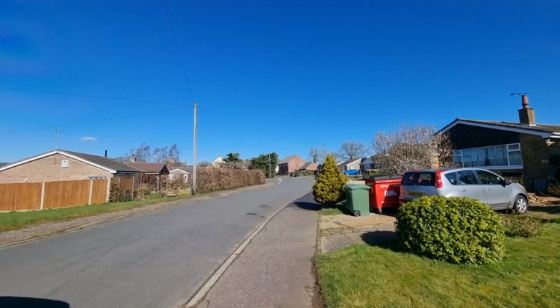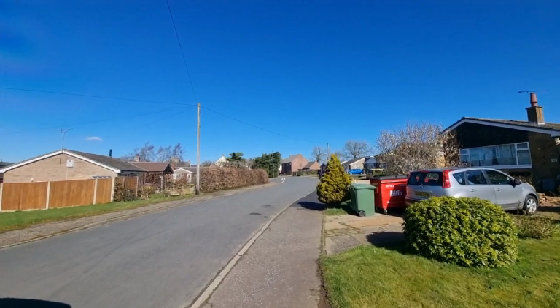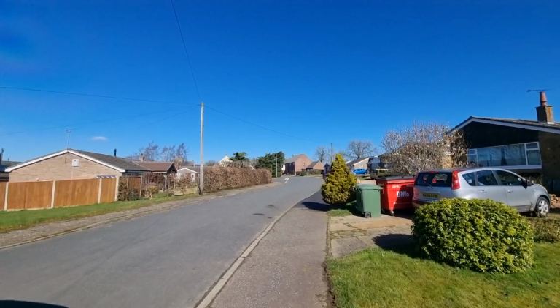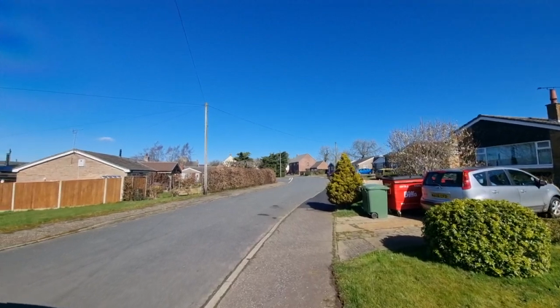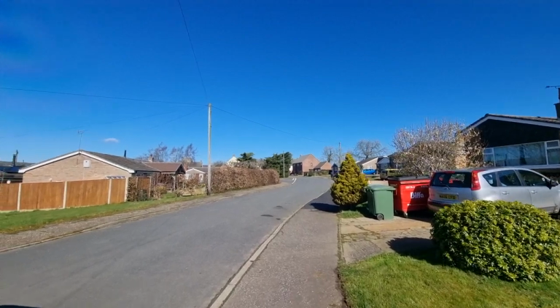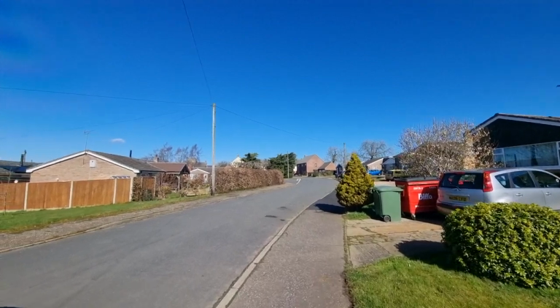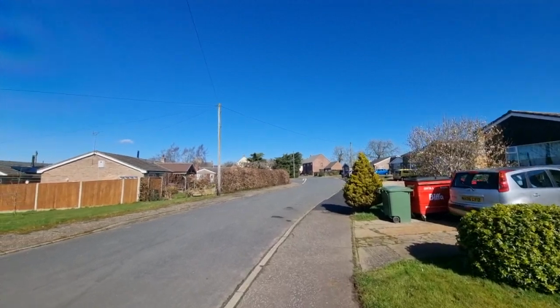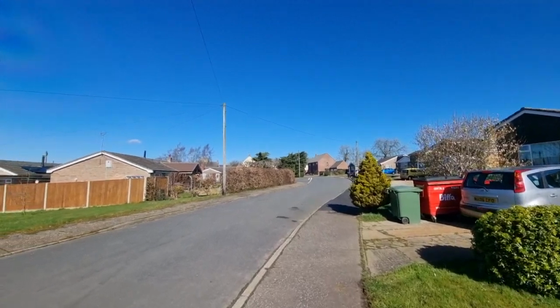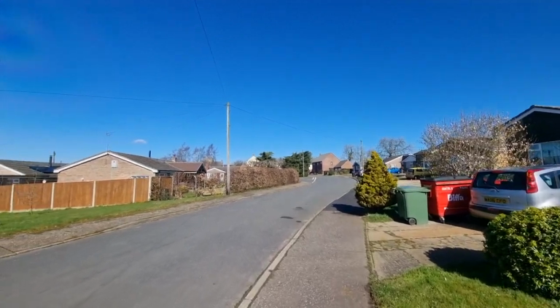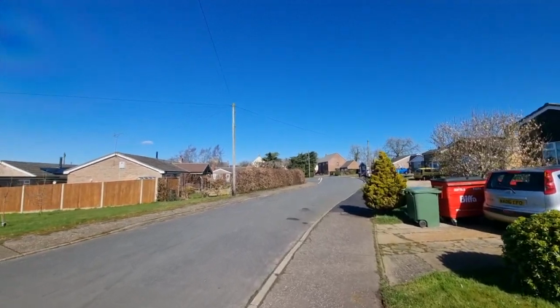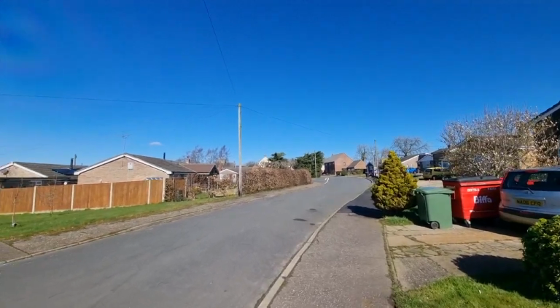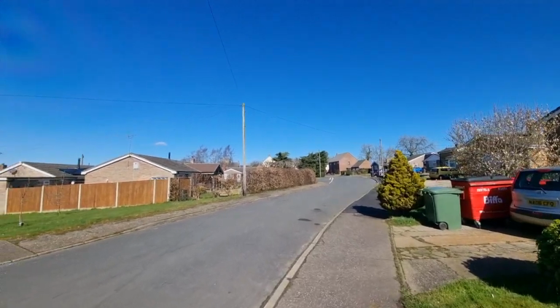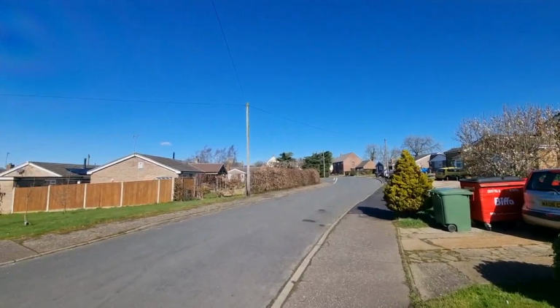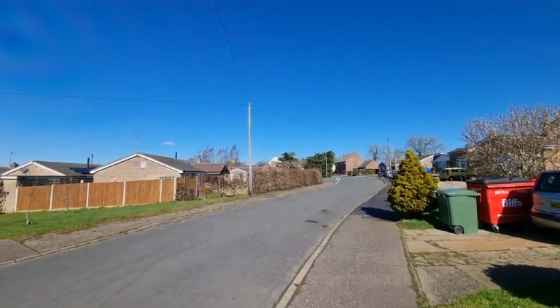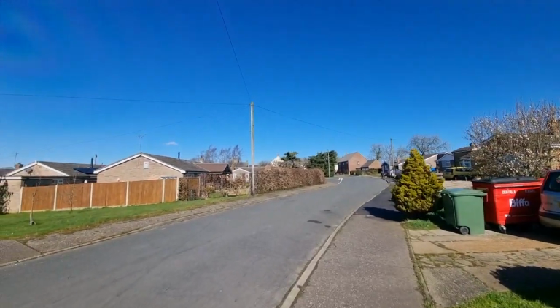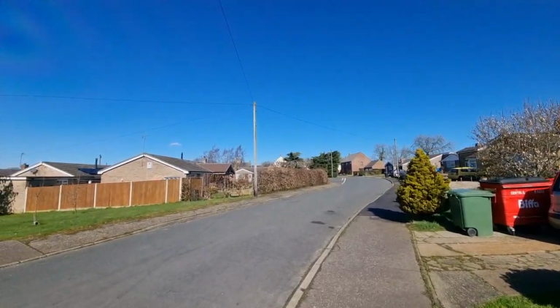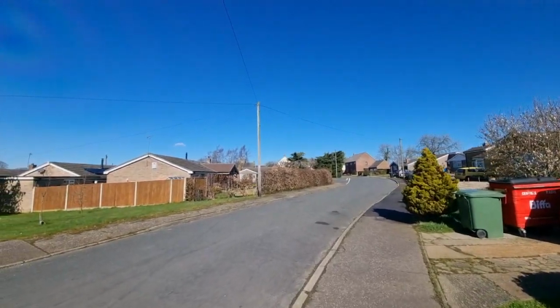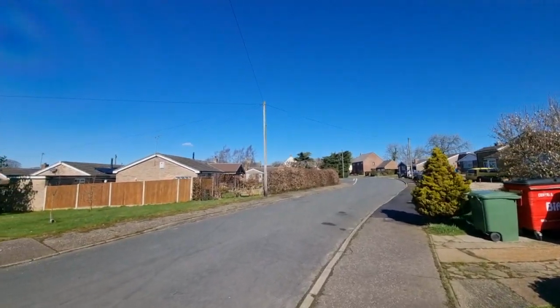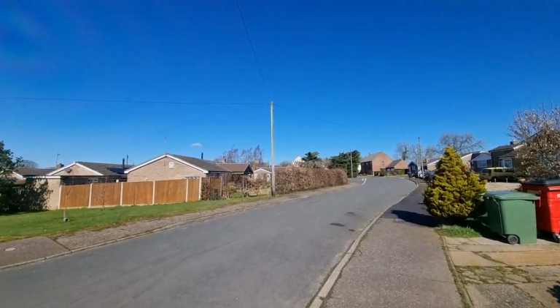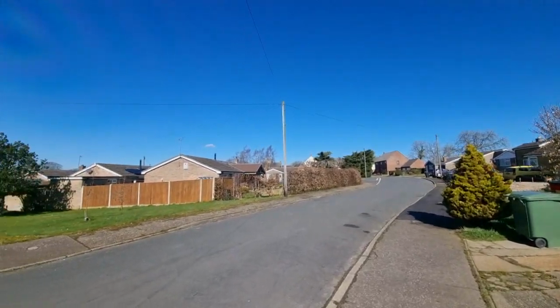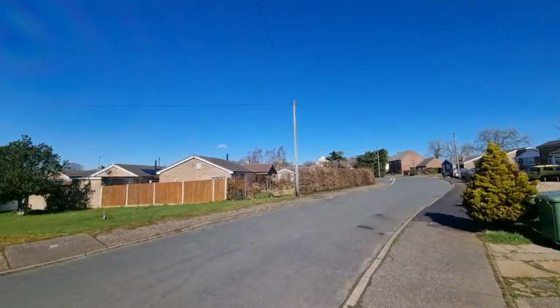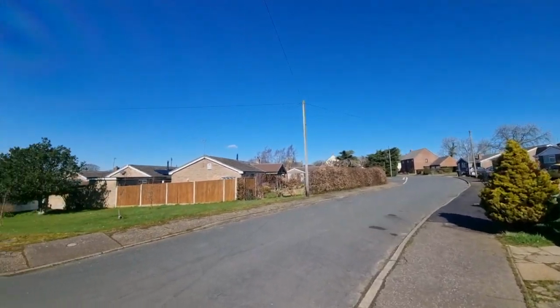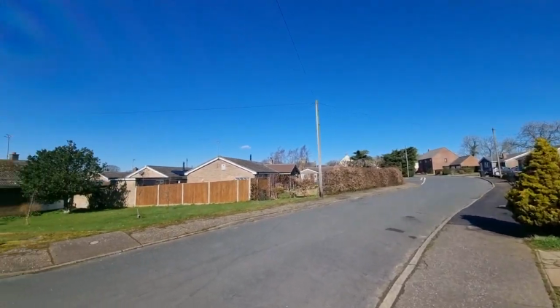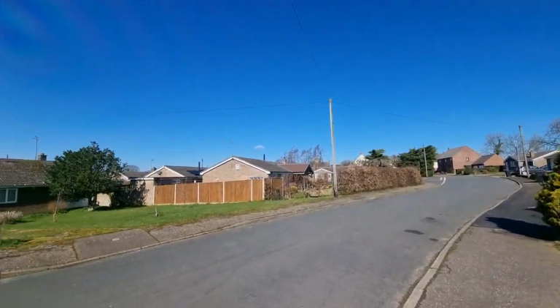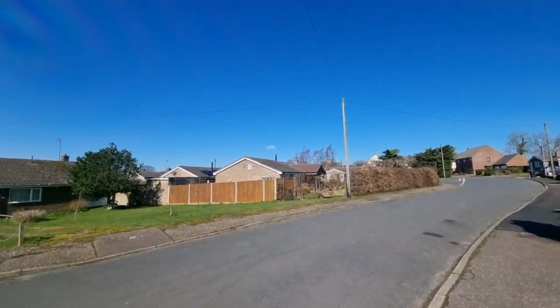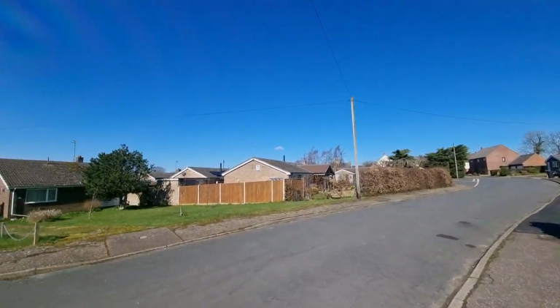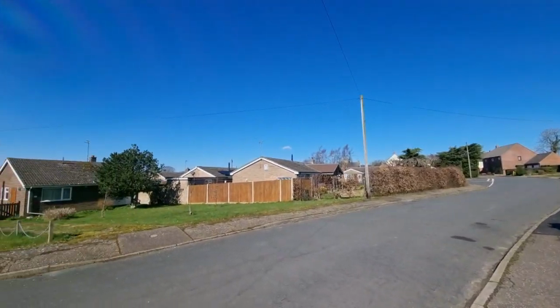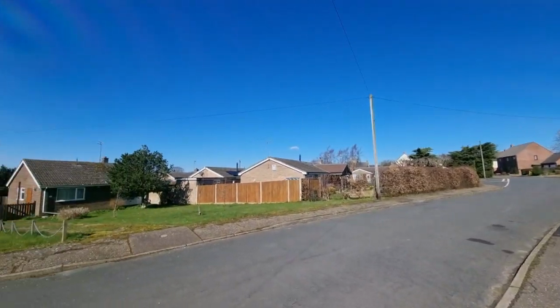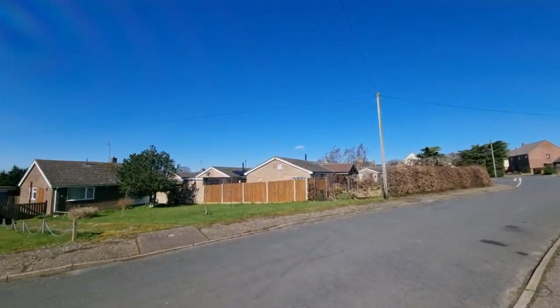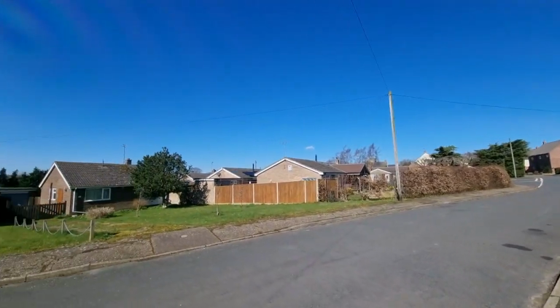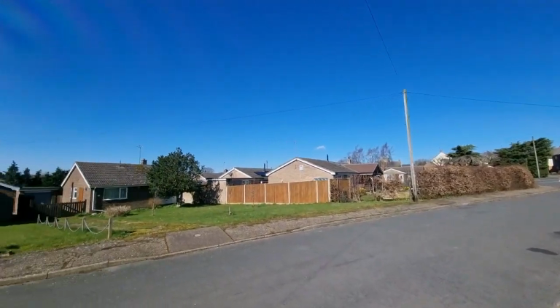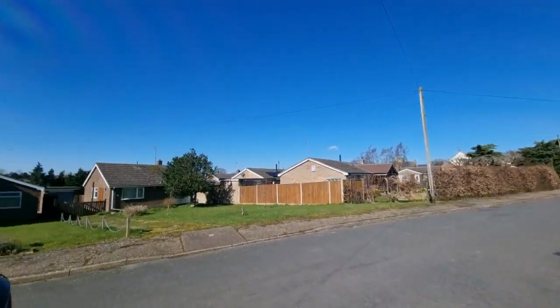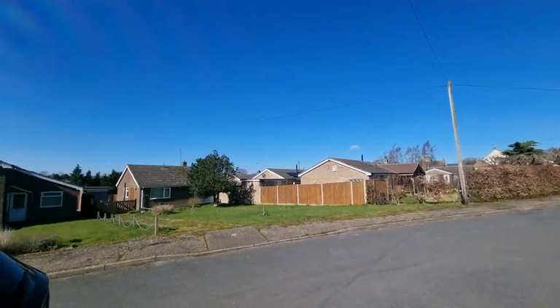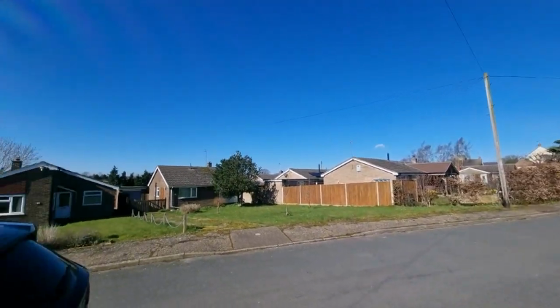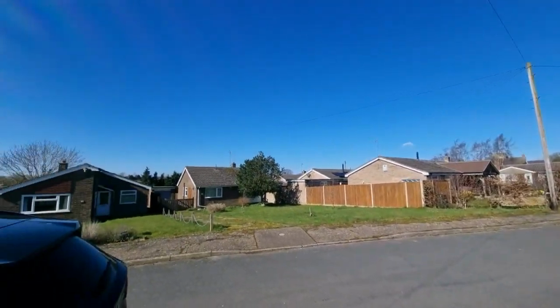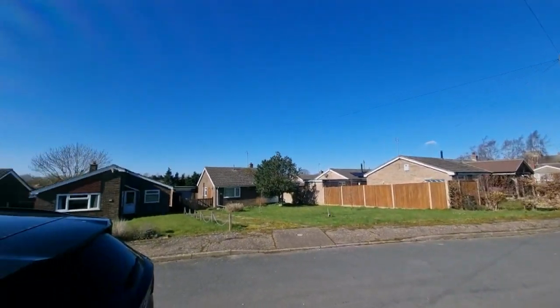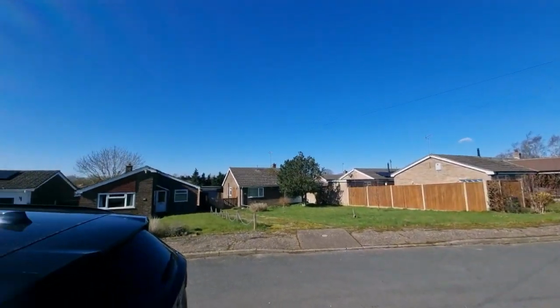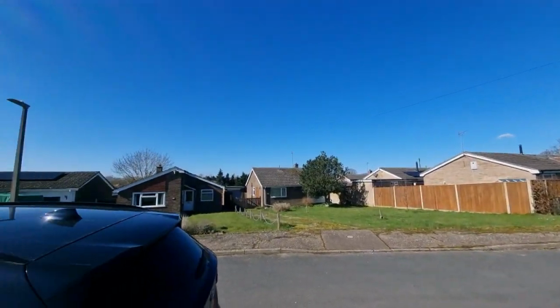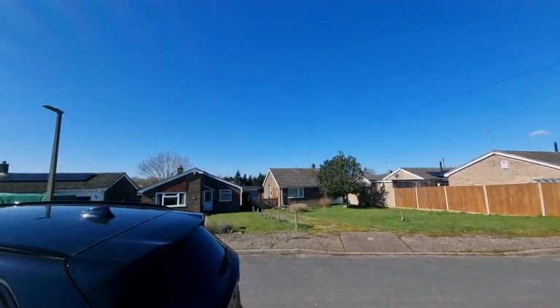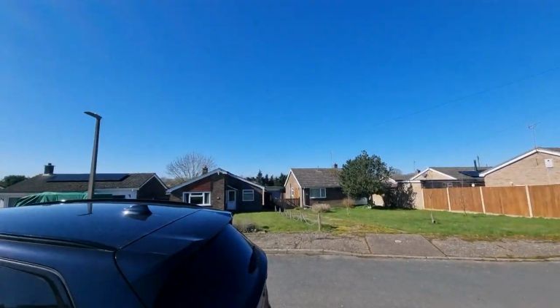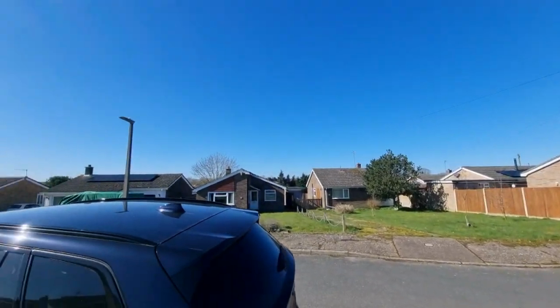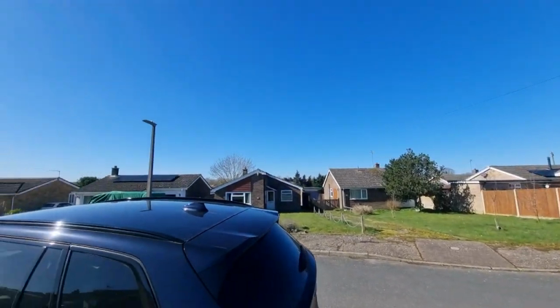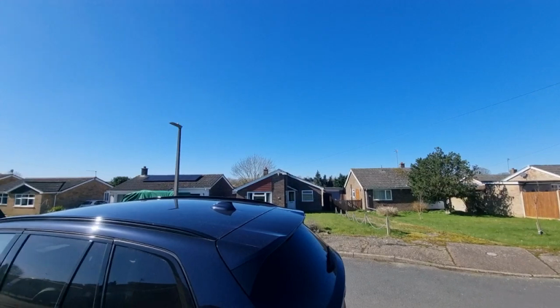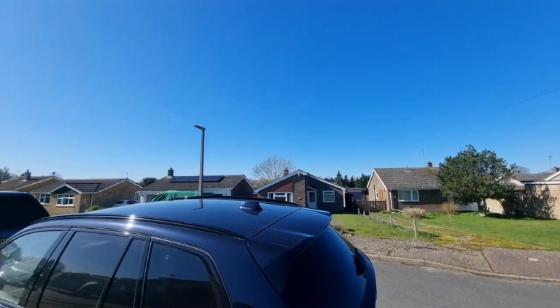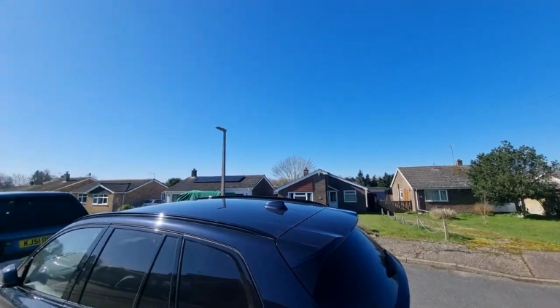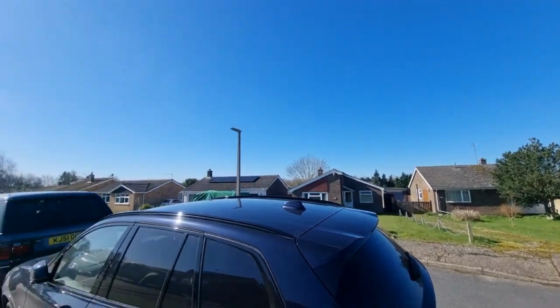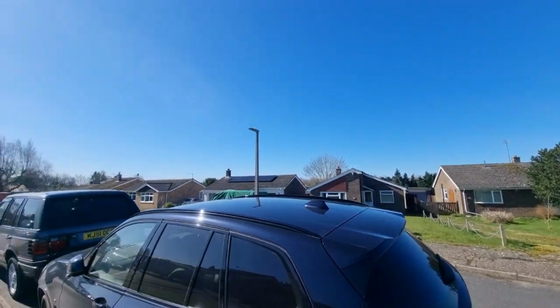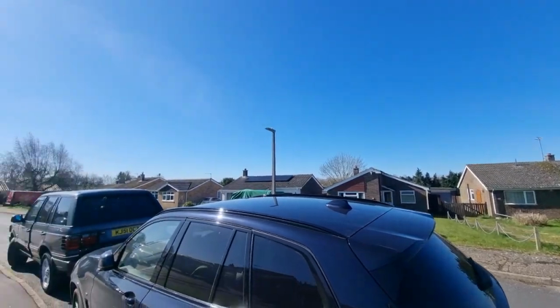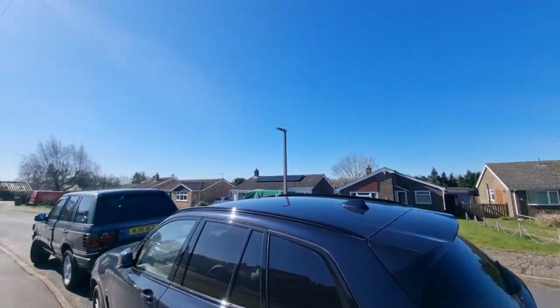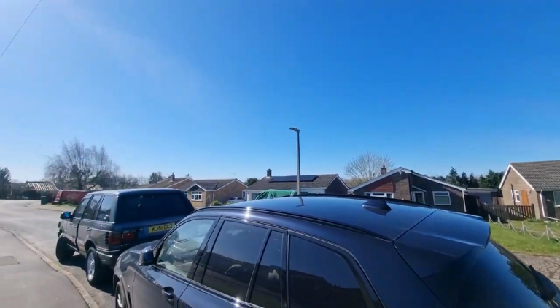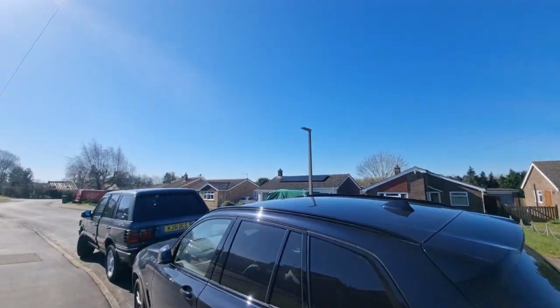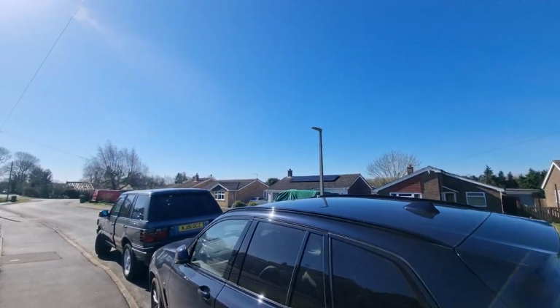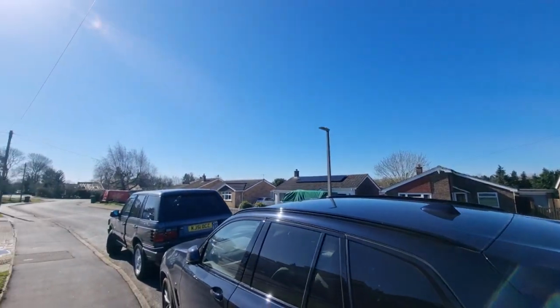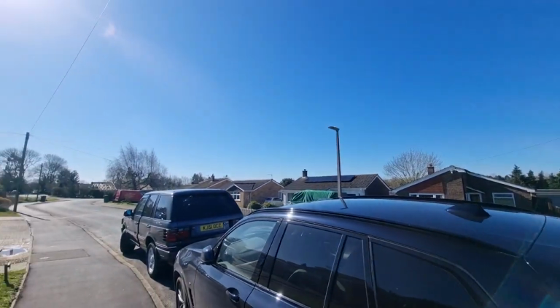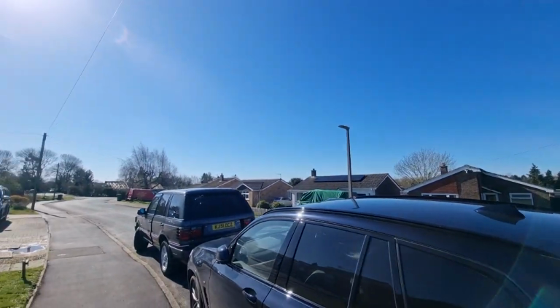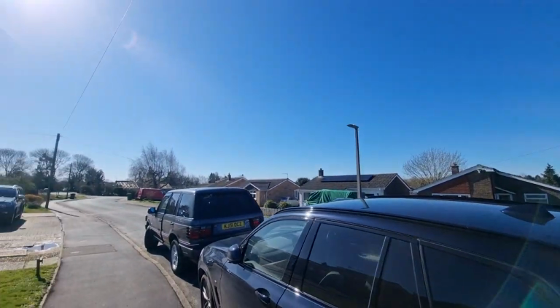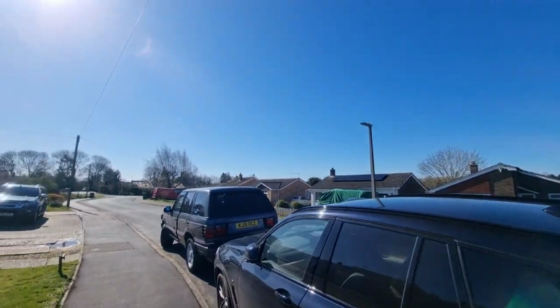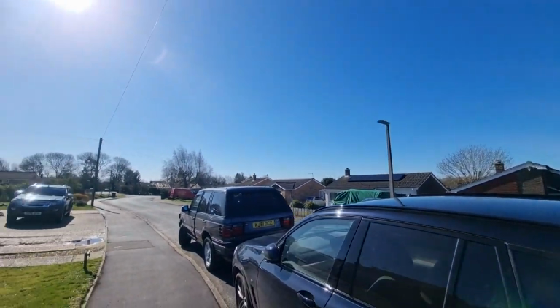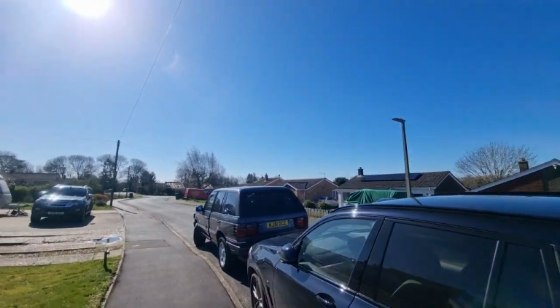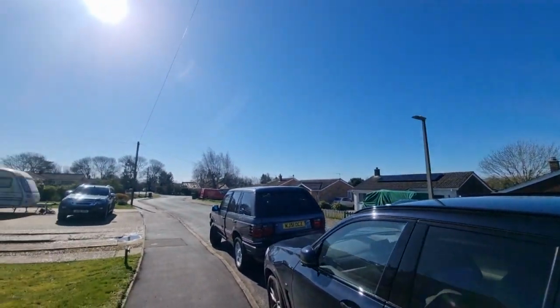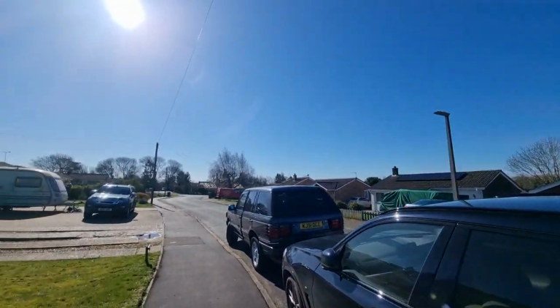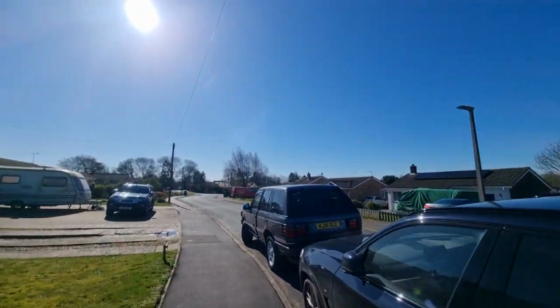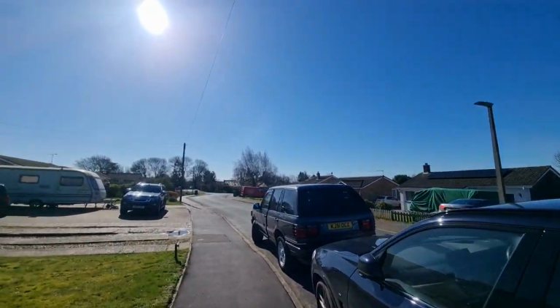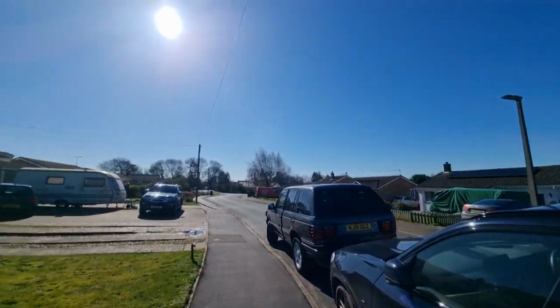I'll just show you the property location — we're on Priory Close in Sporle, a development of mainly bungalows; all neighbouring properties are bungalows.